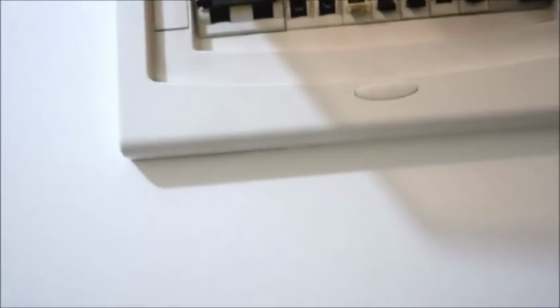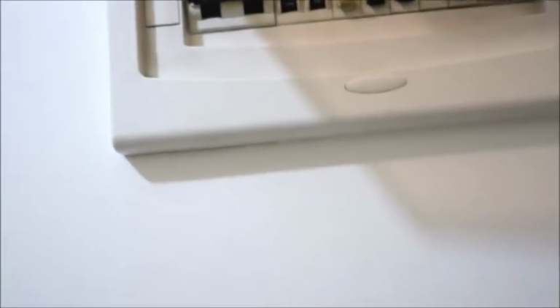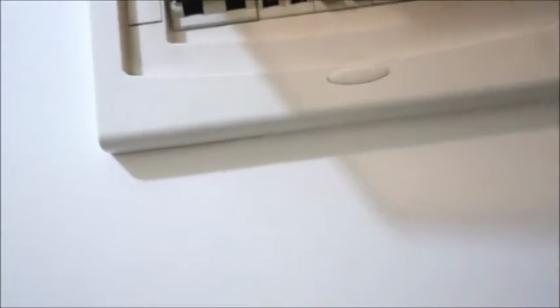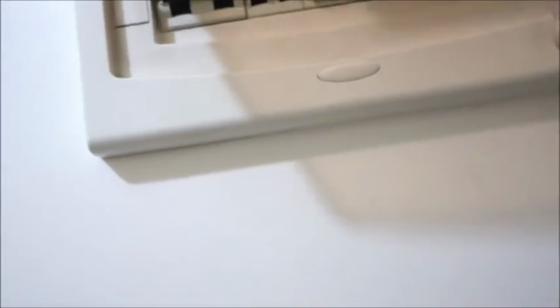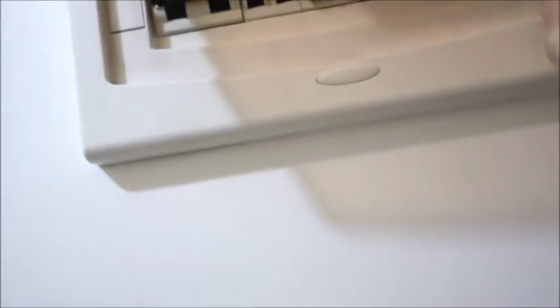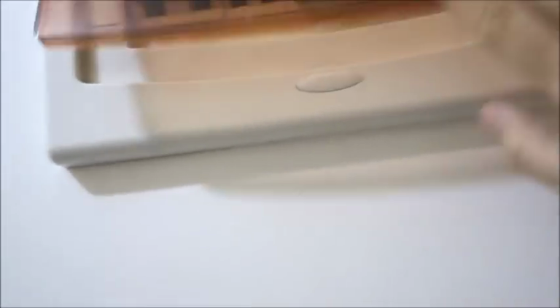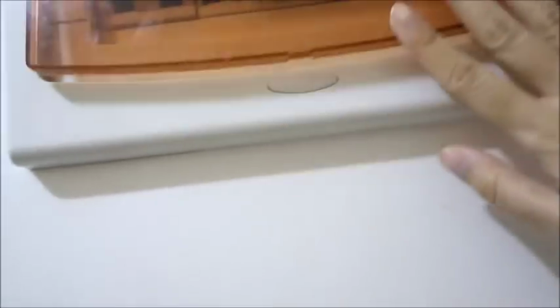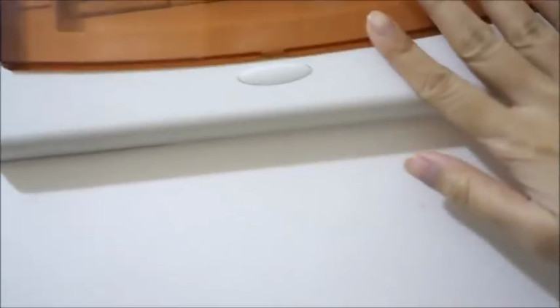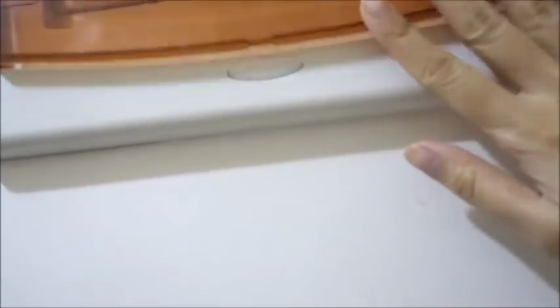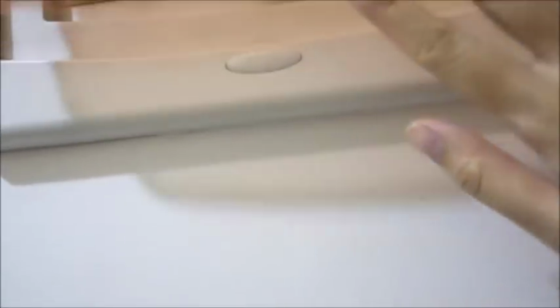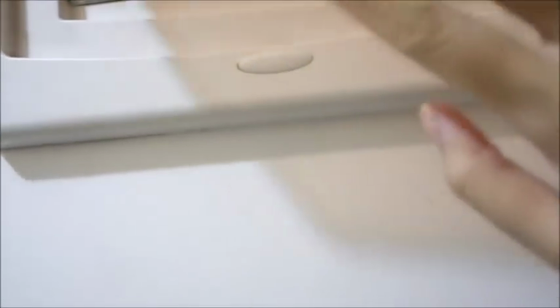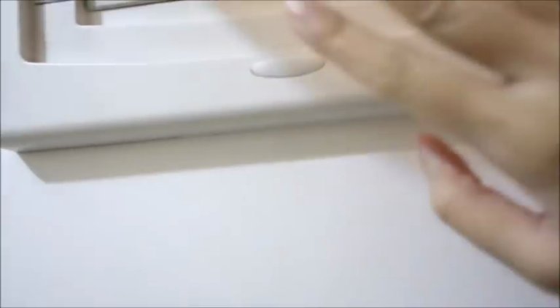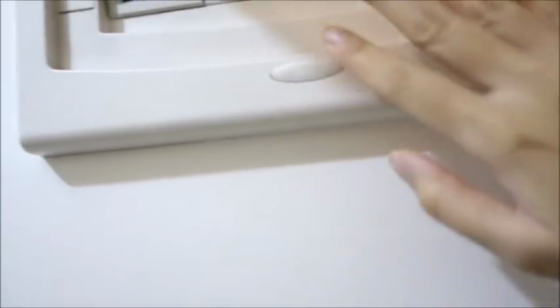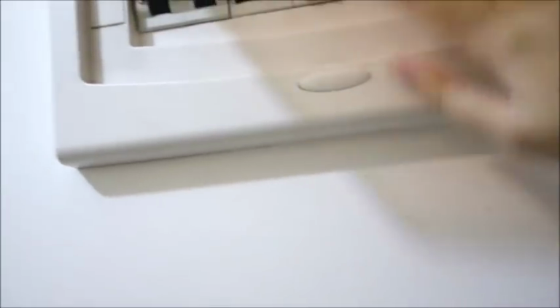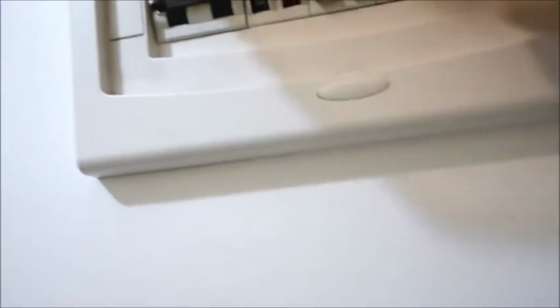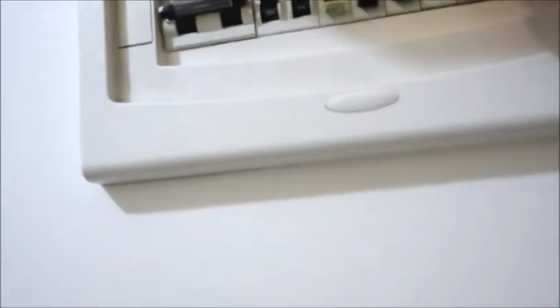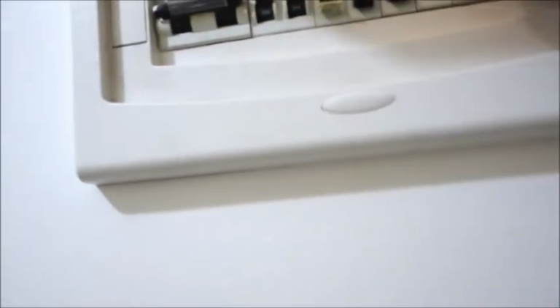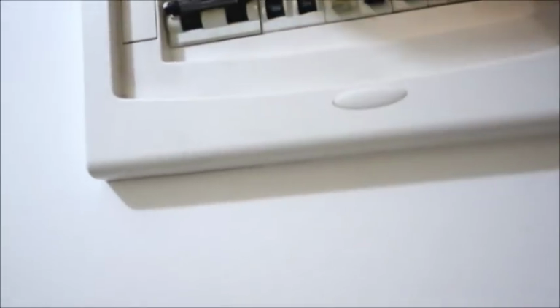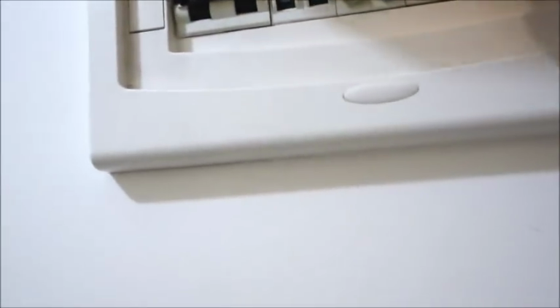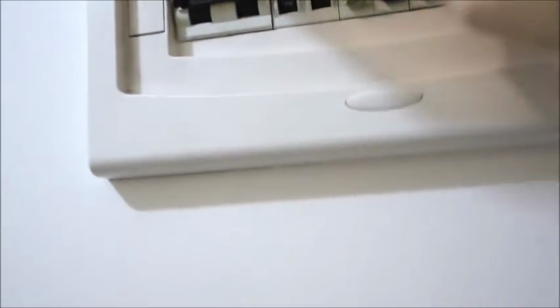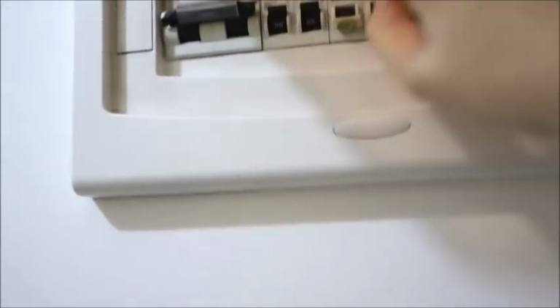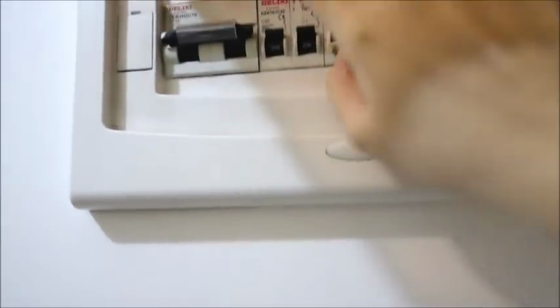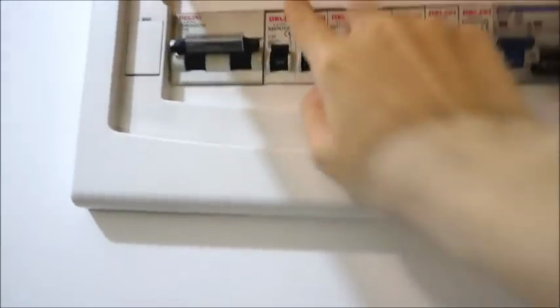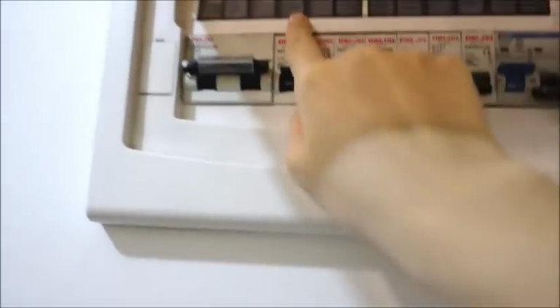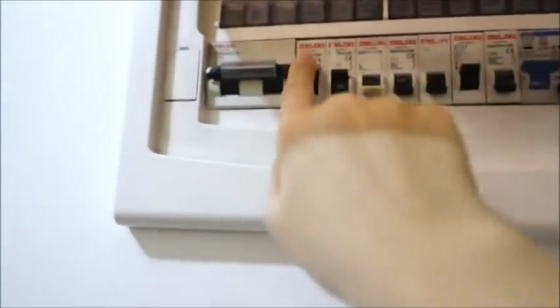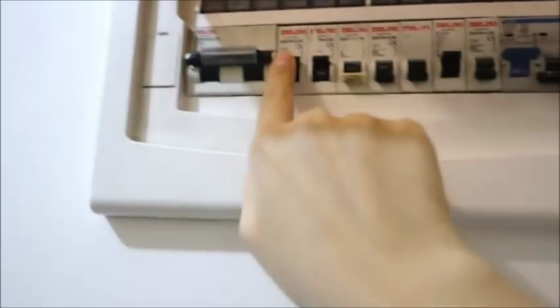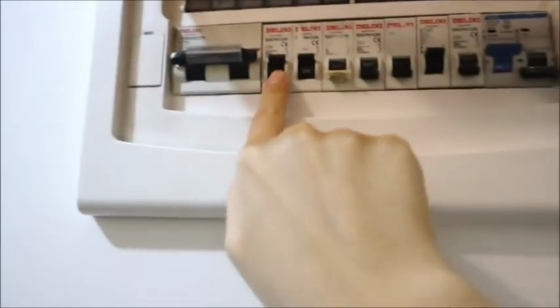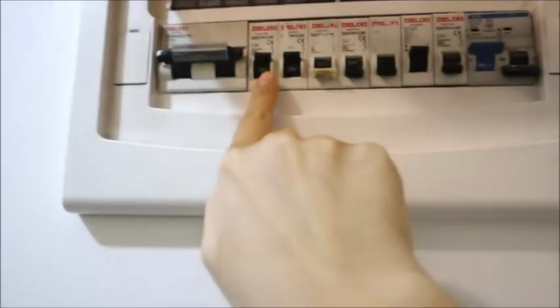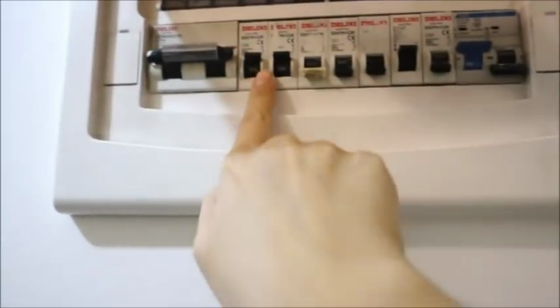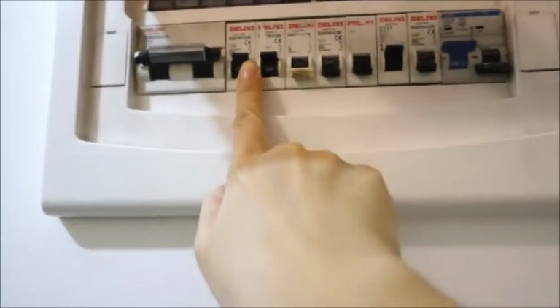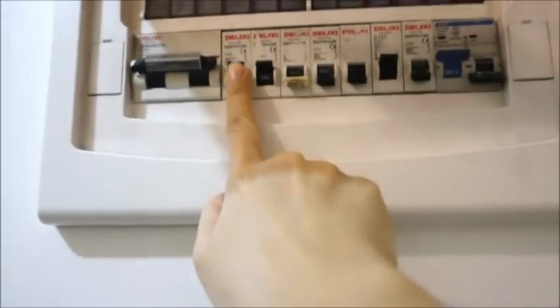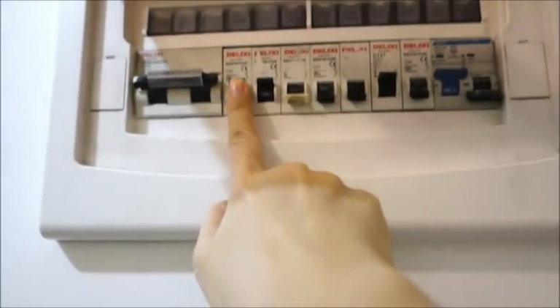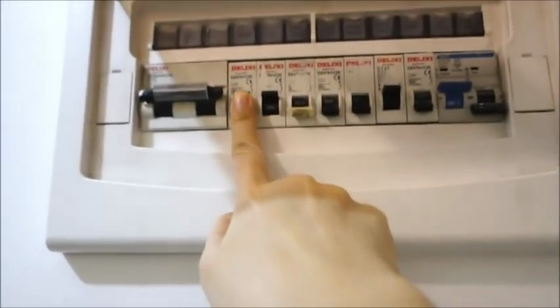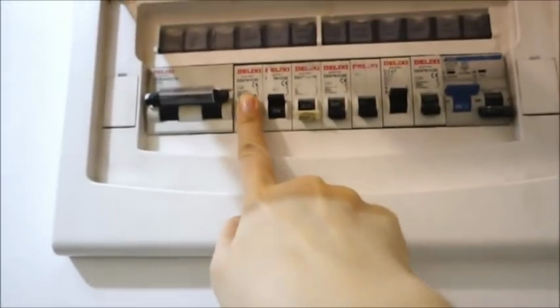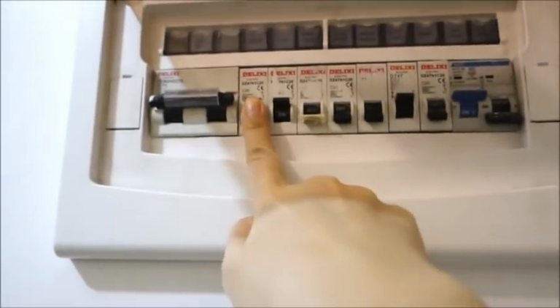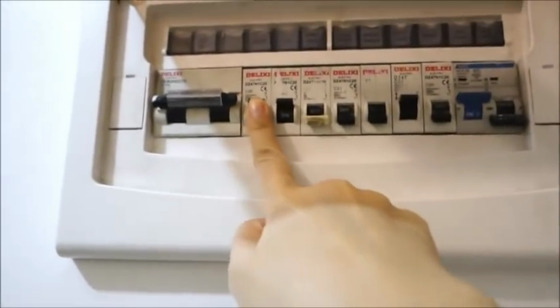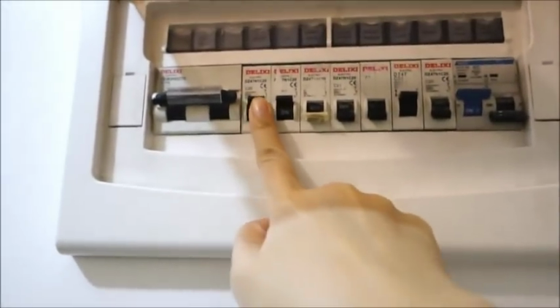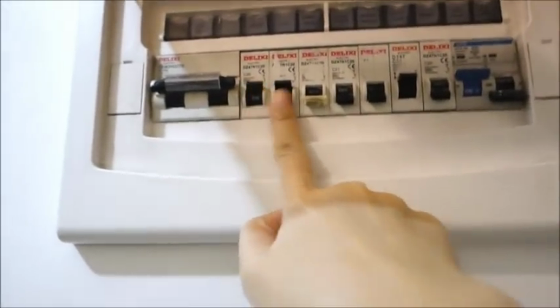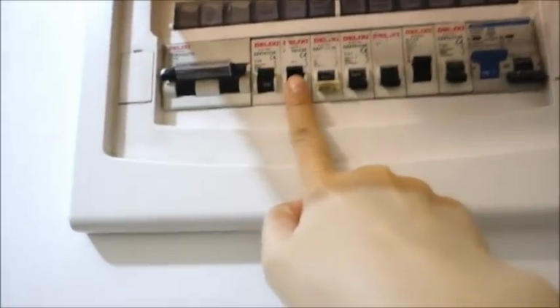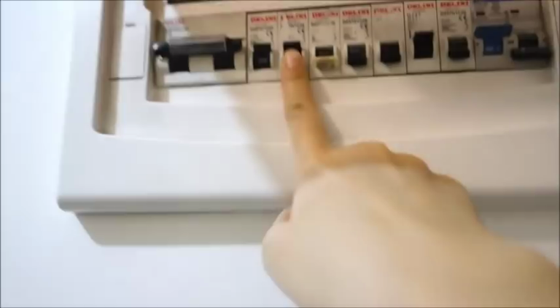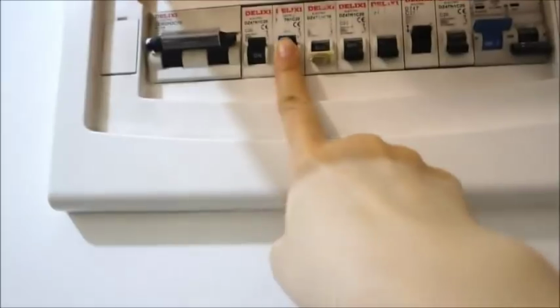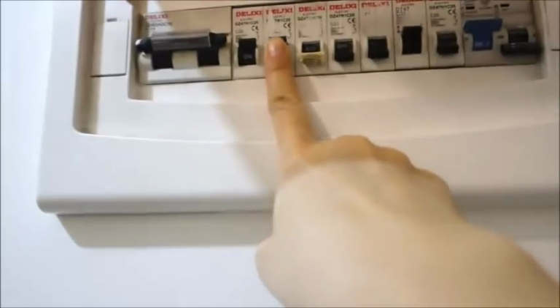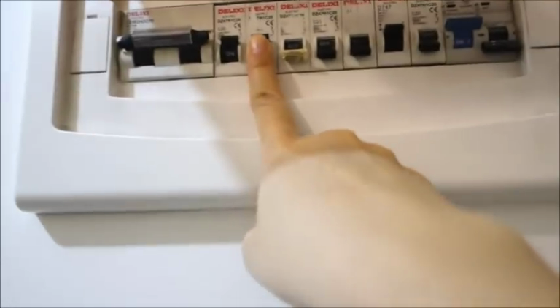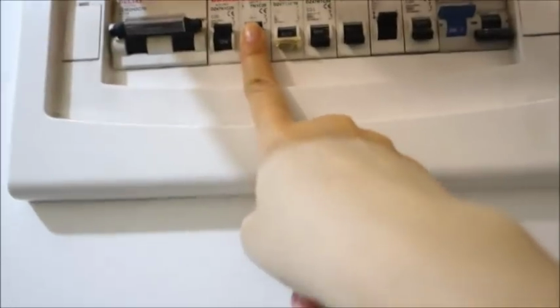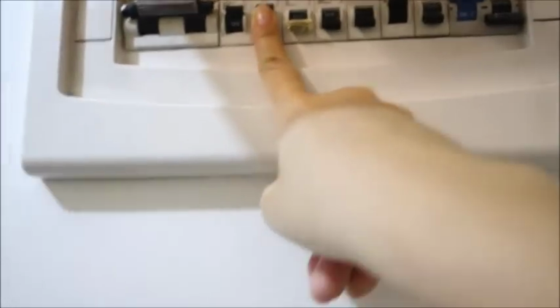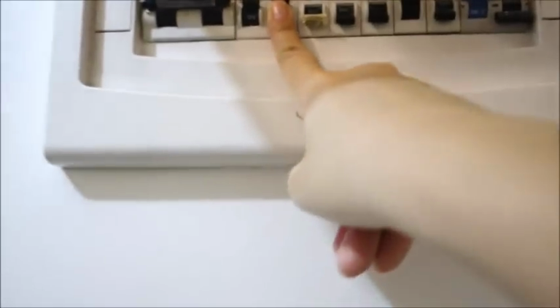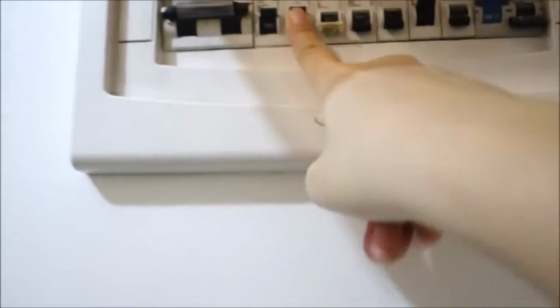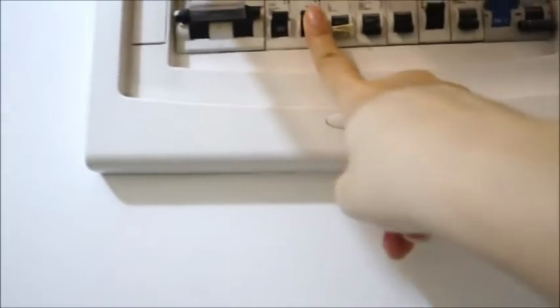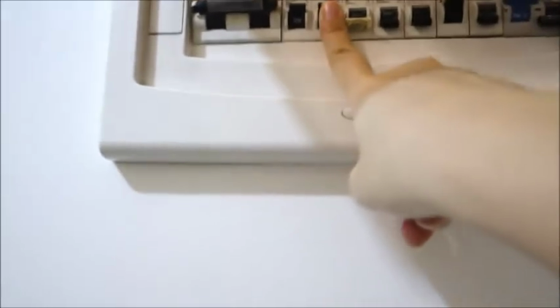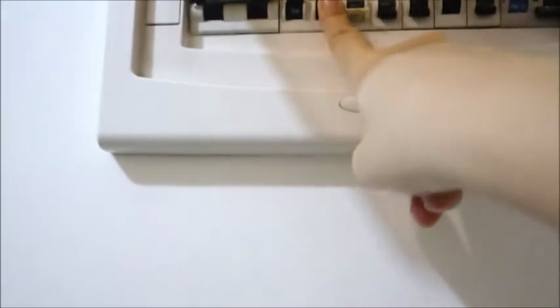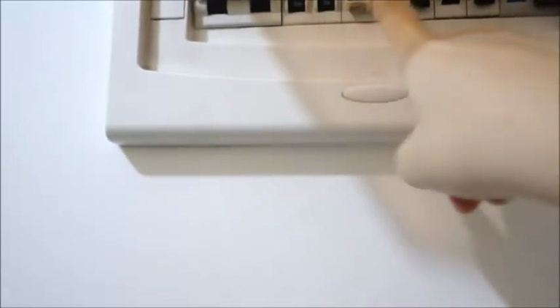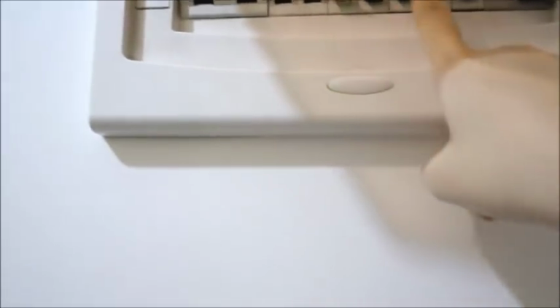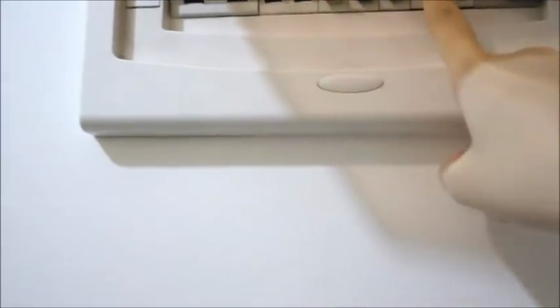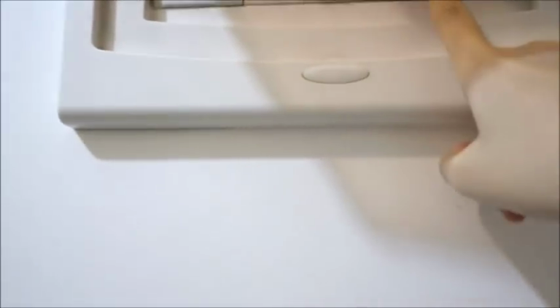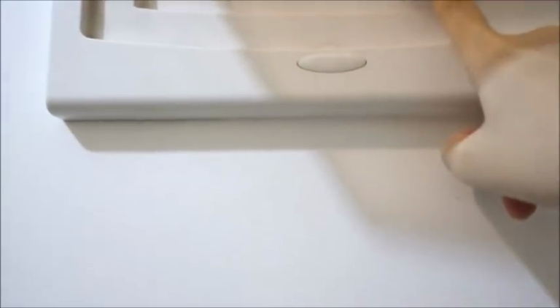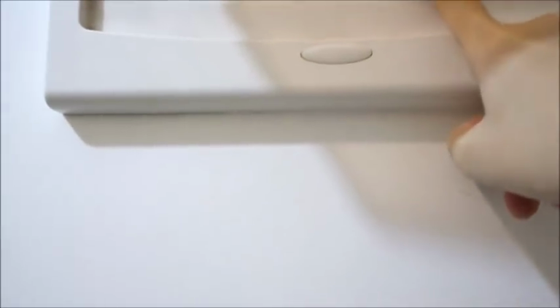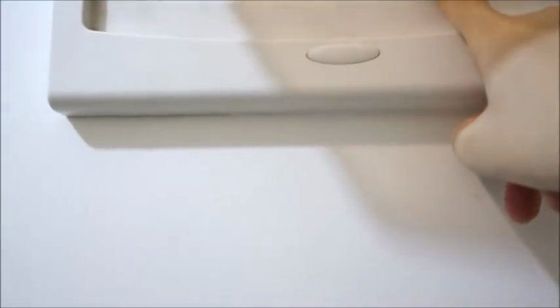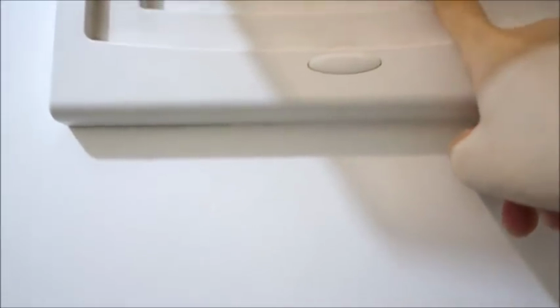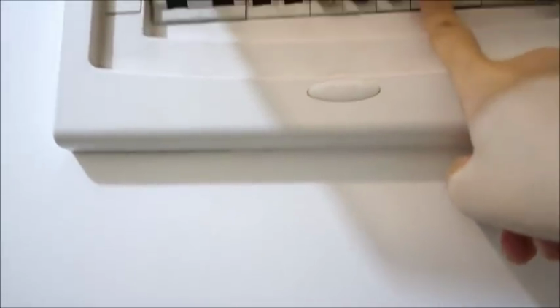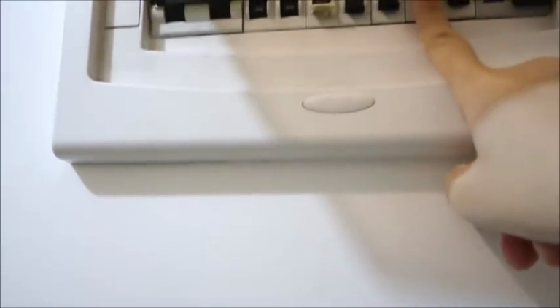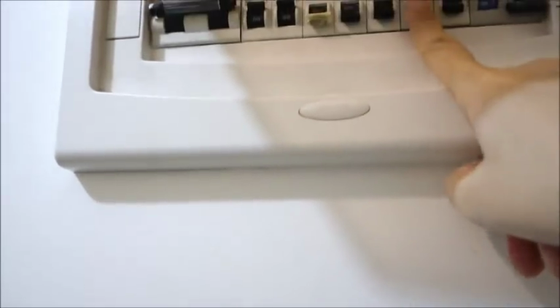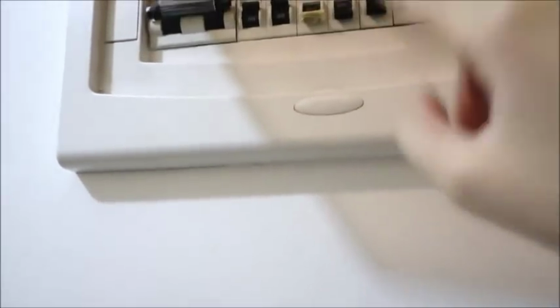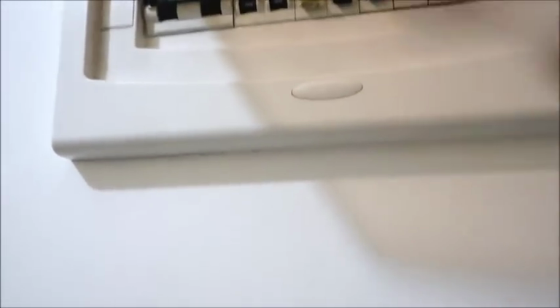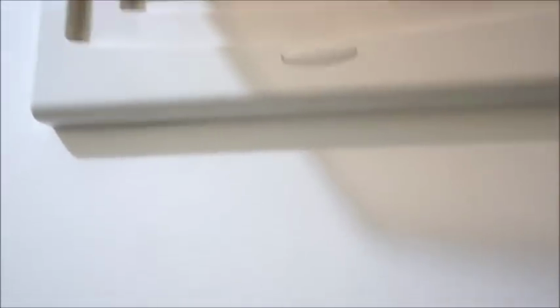The only things we leave on are the lights, the outlet, and the aircon.